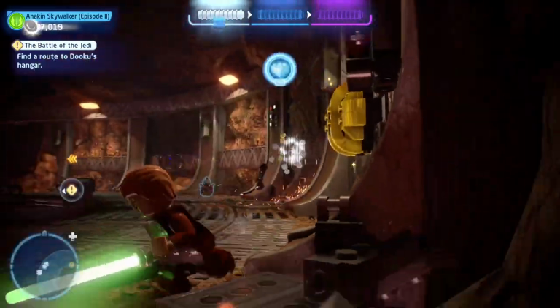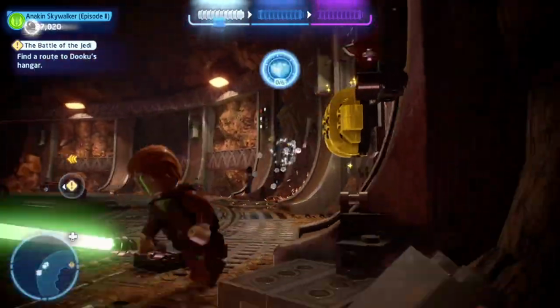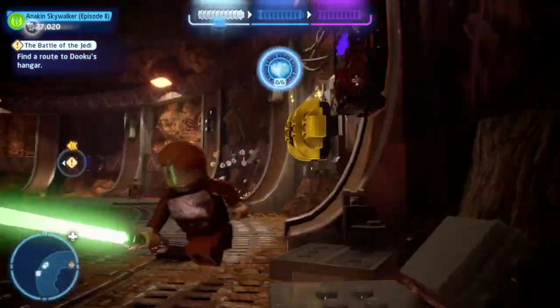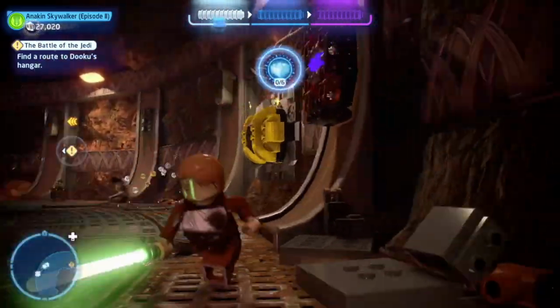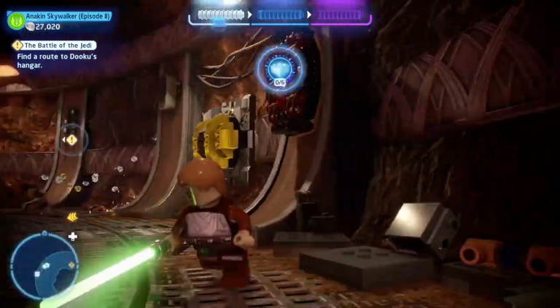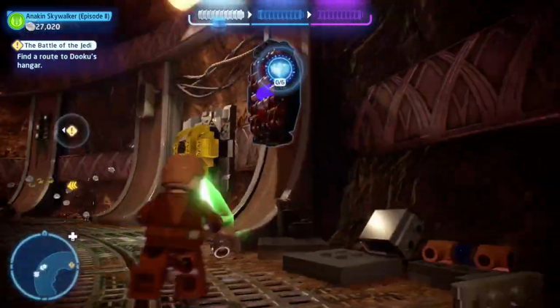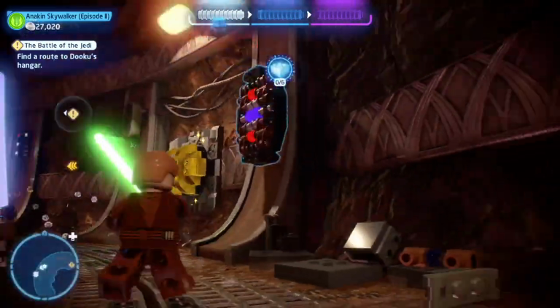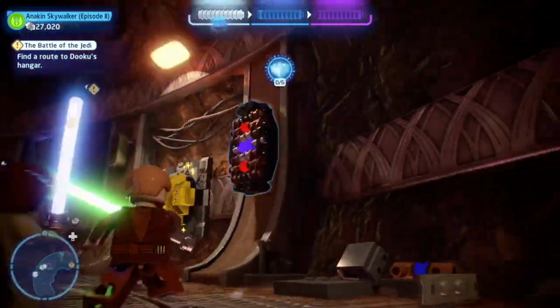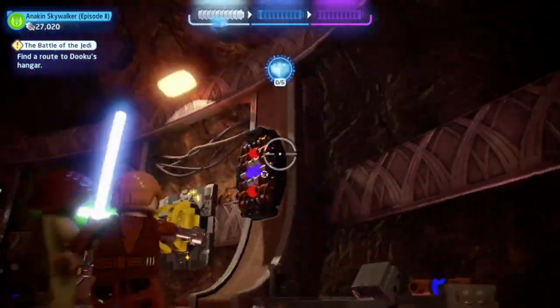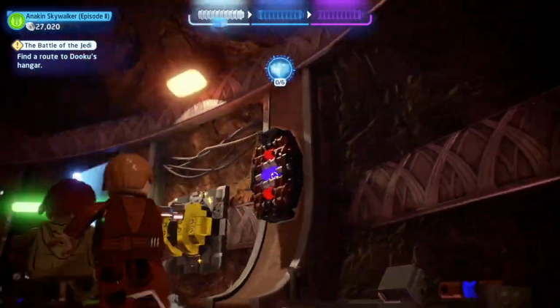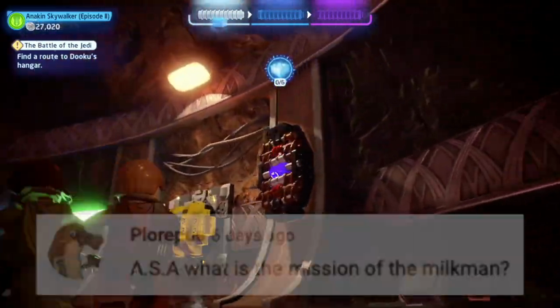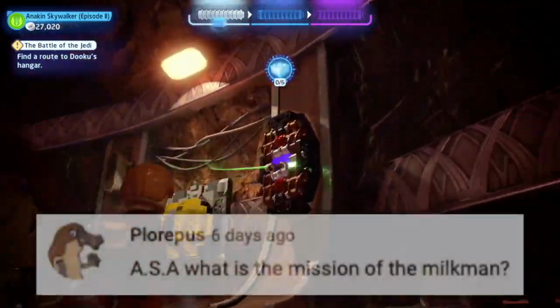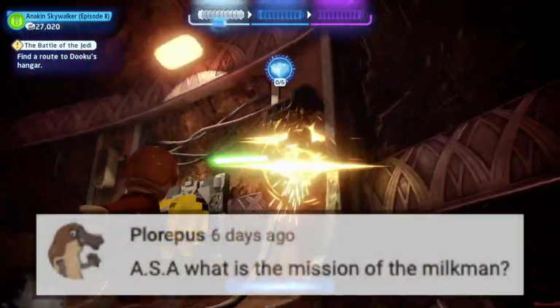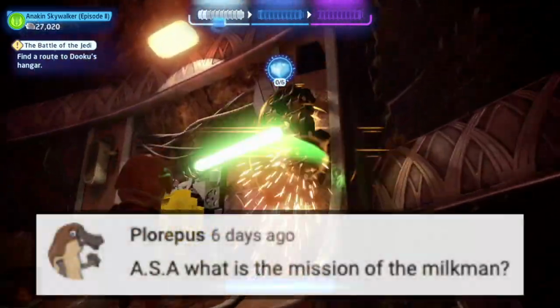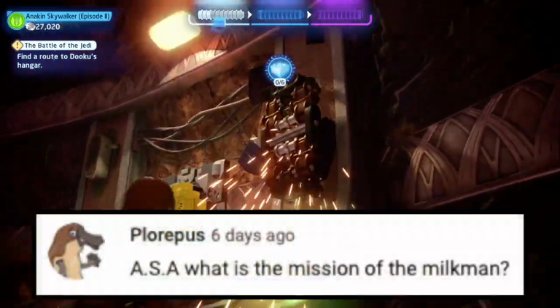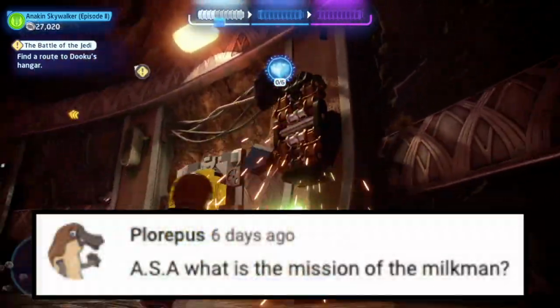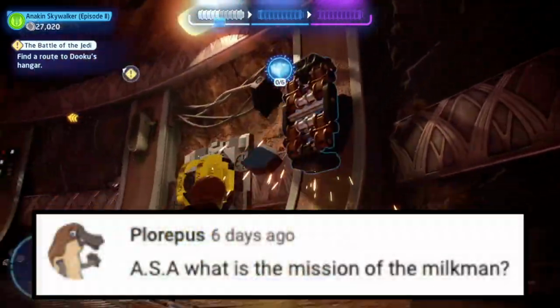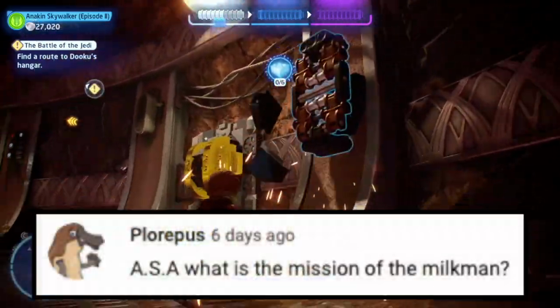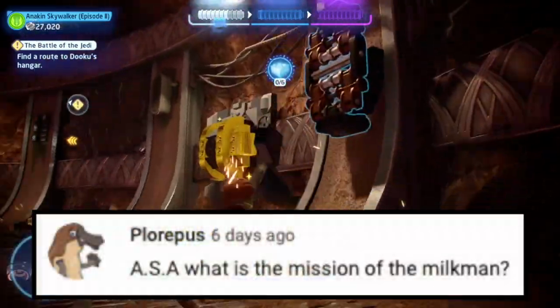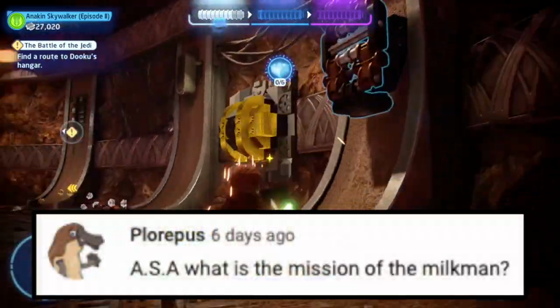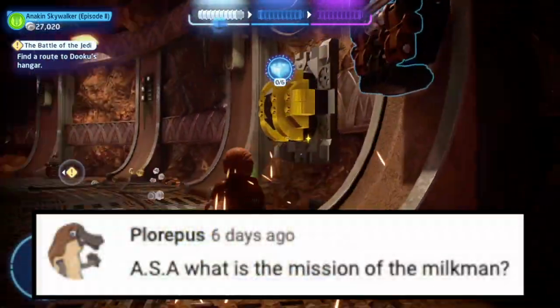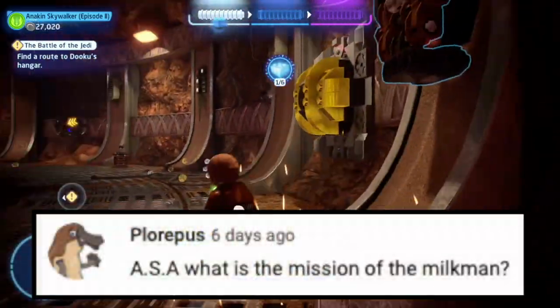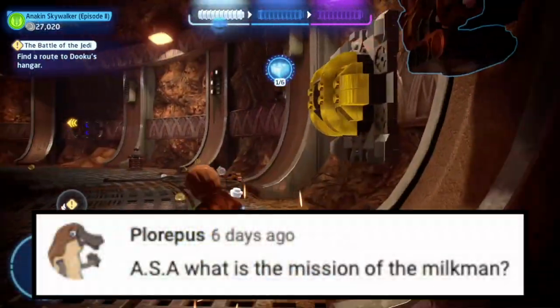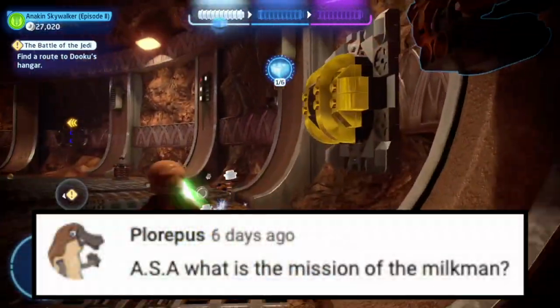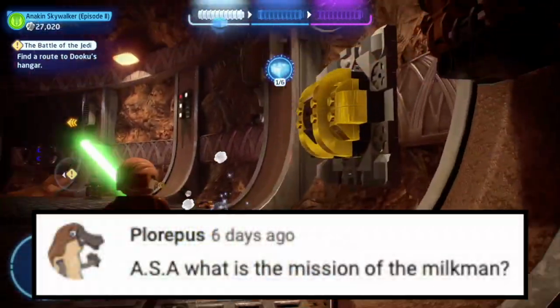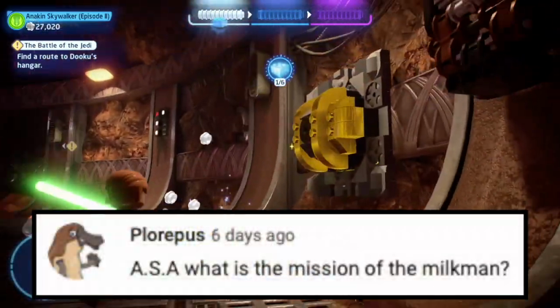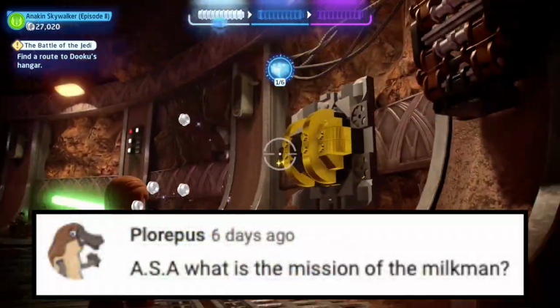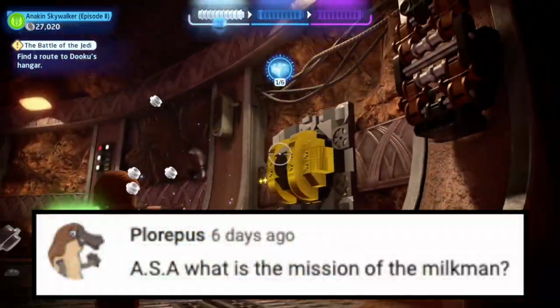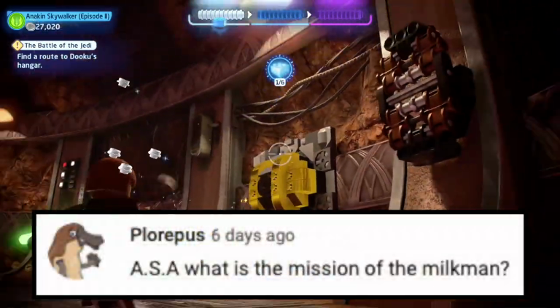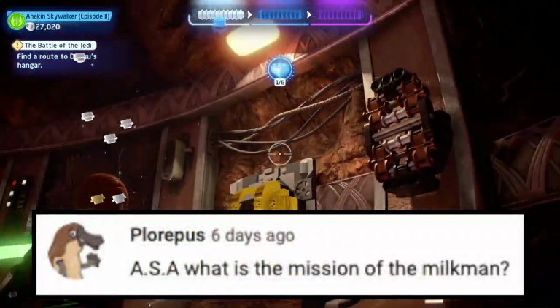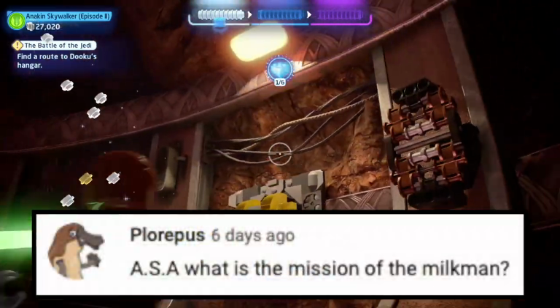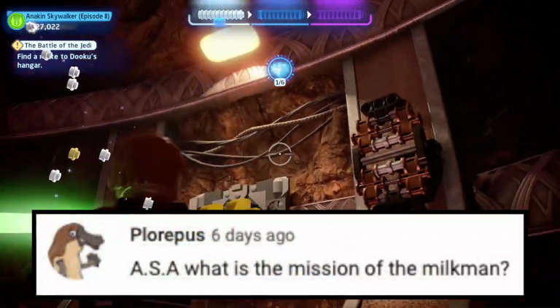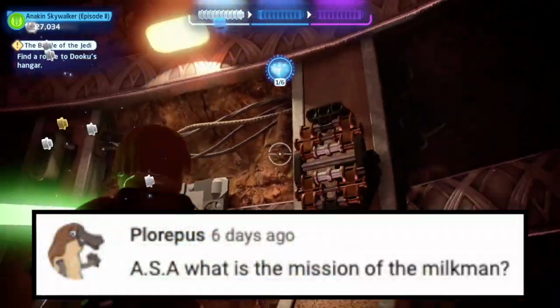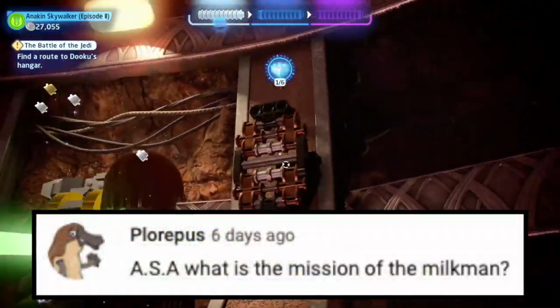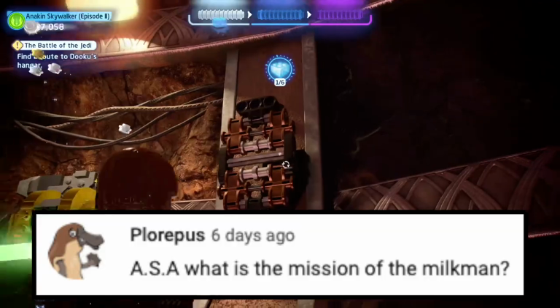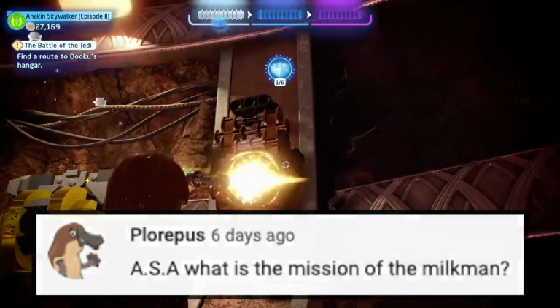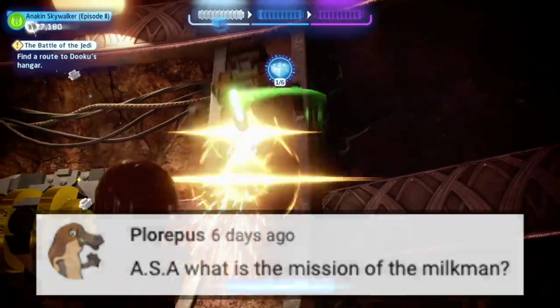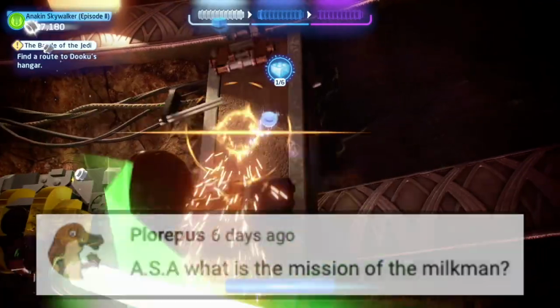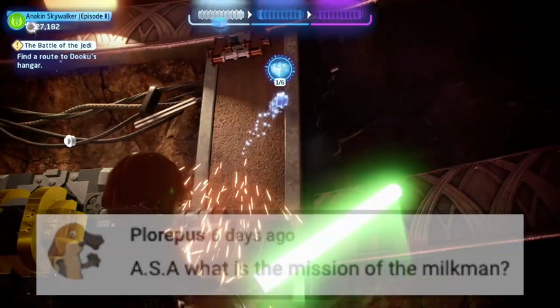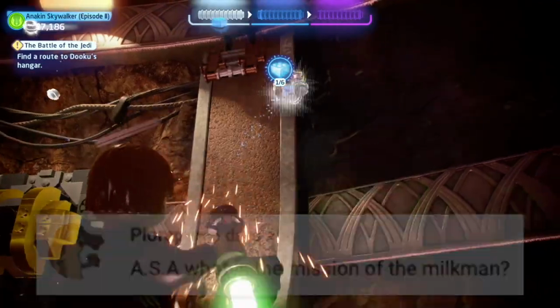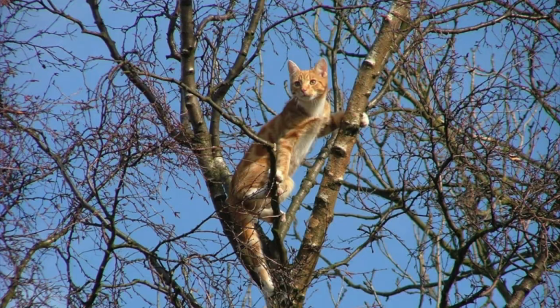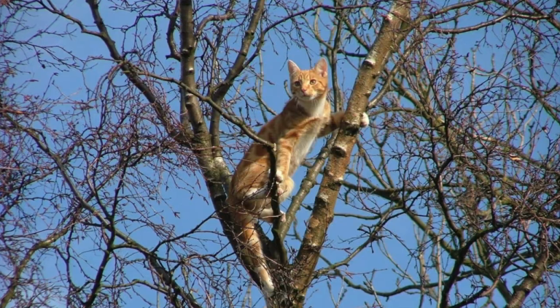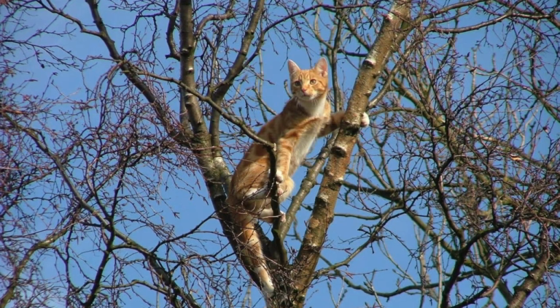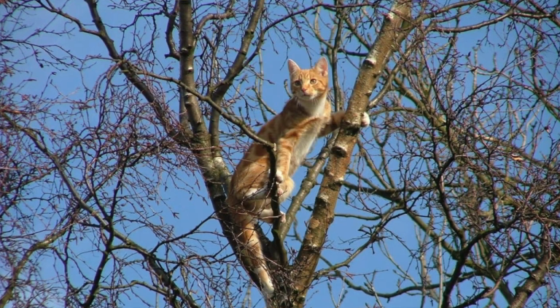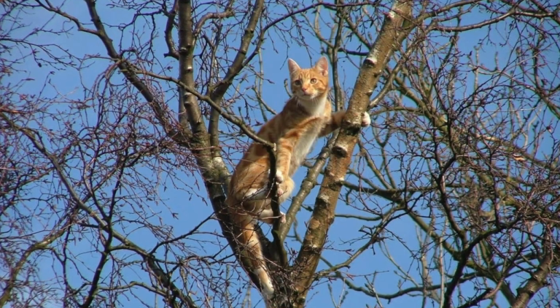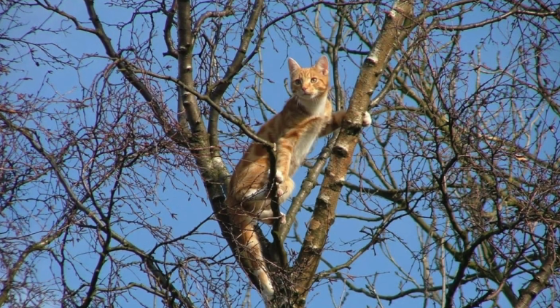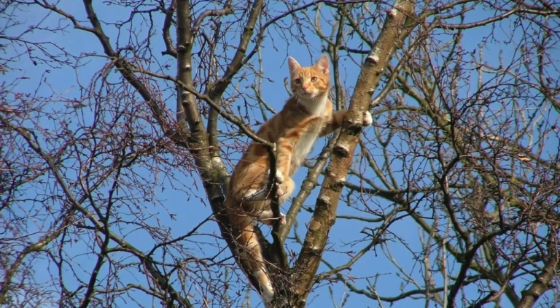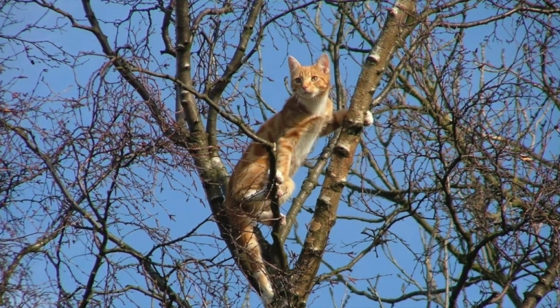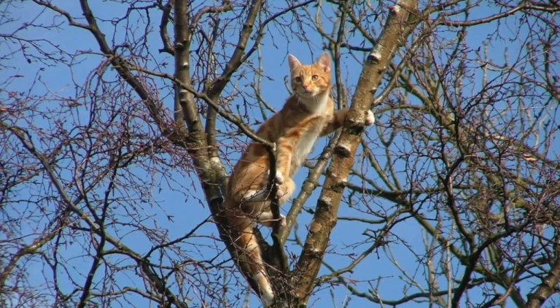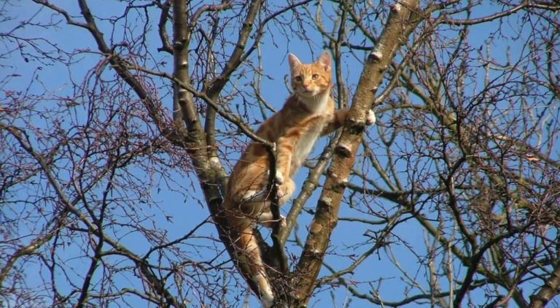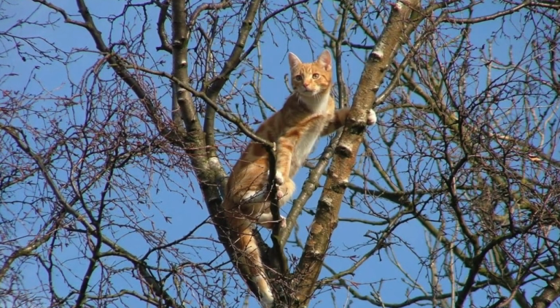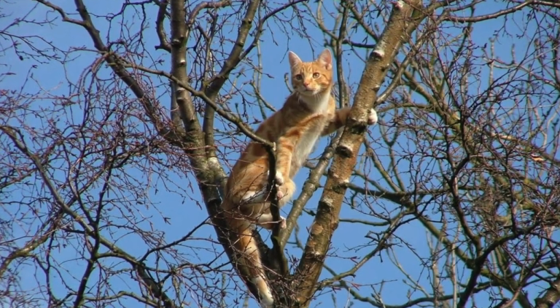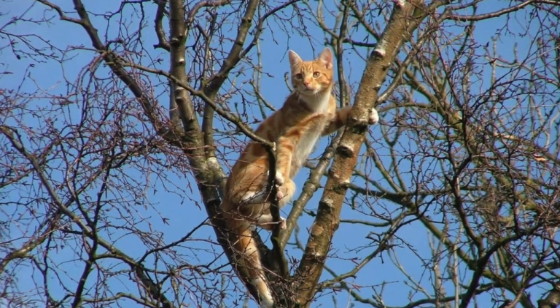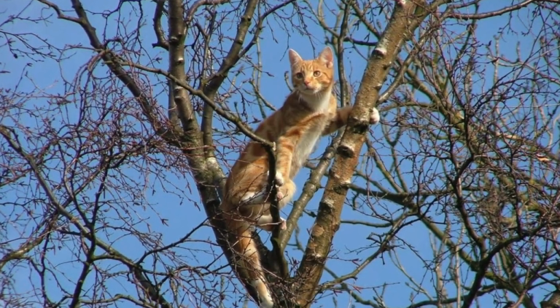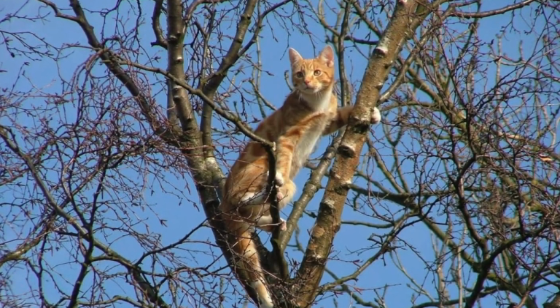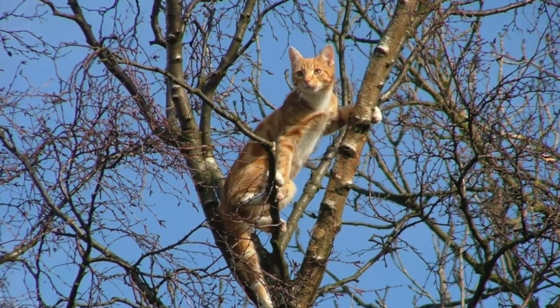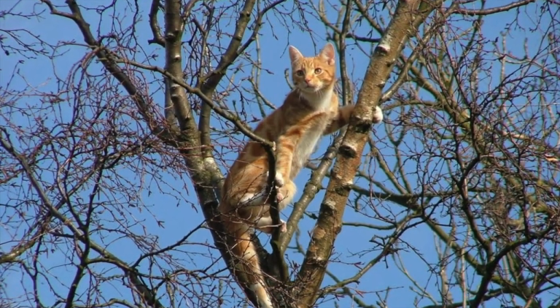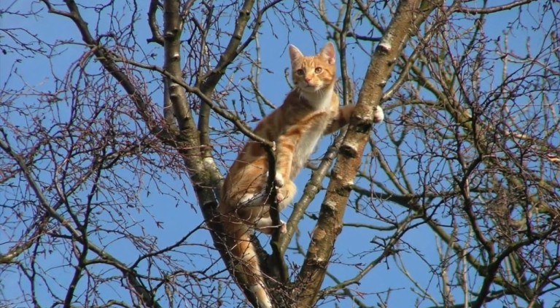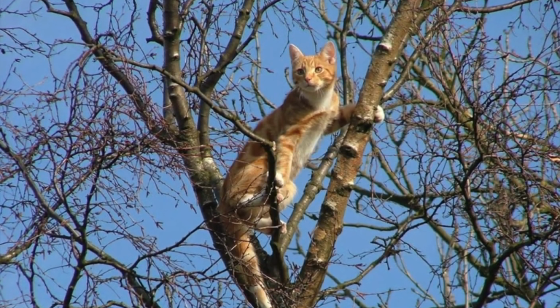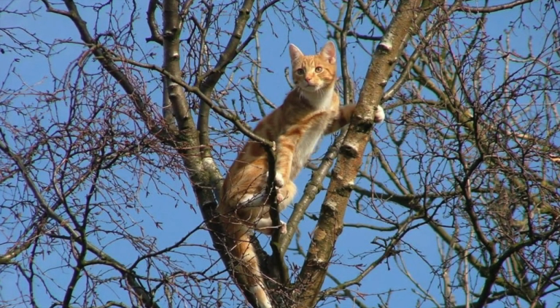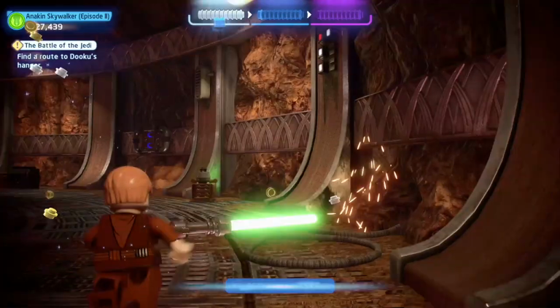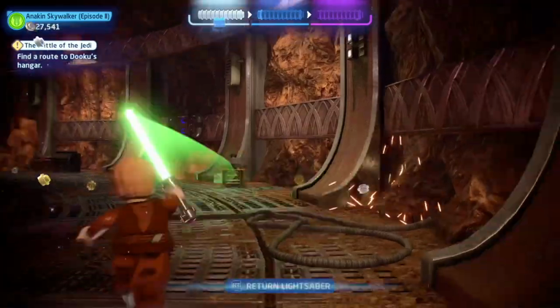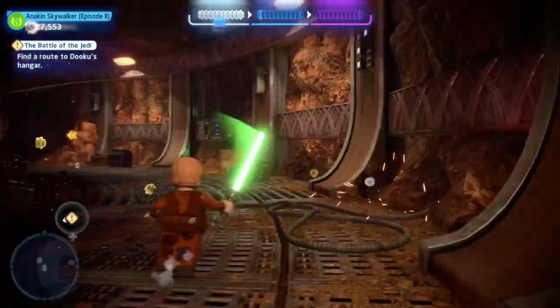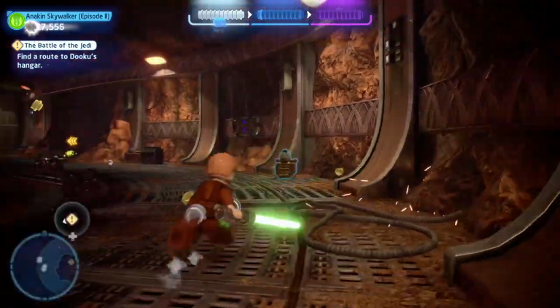The last question is from Plorpus, who asks: what is the mission of the milkman? To rescue cats from trees. Nailed it.